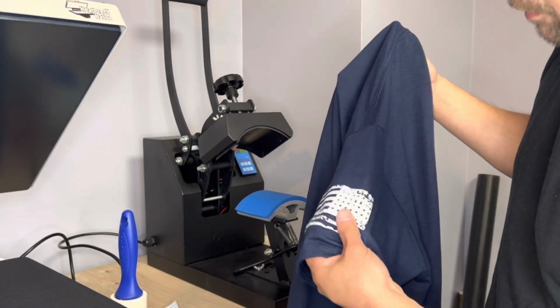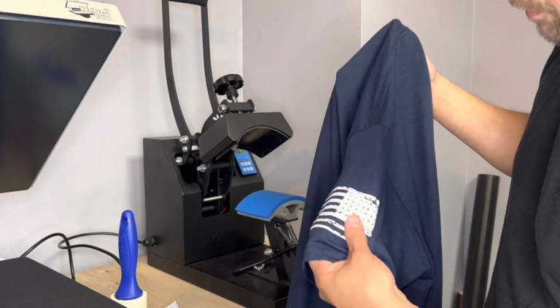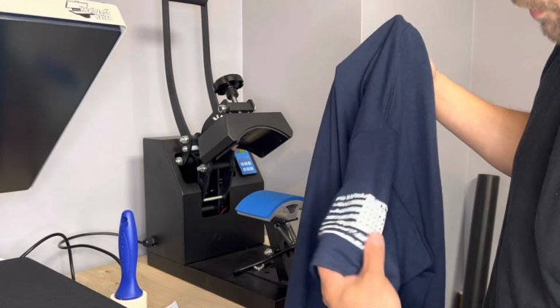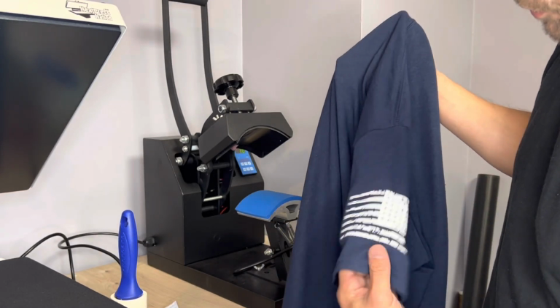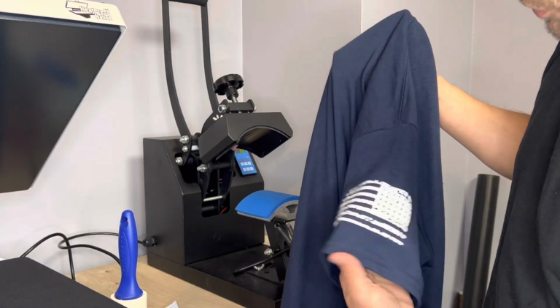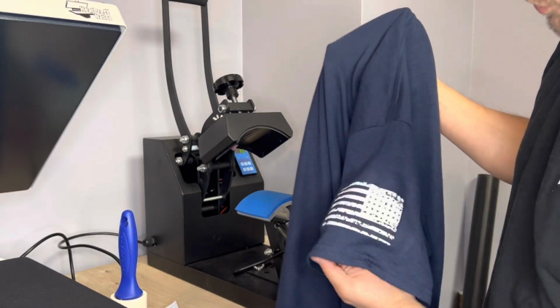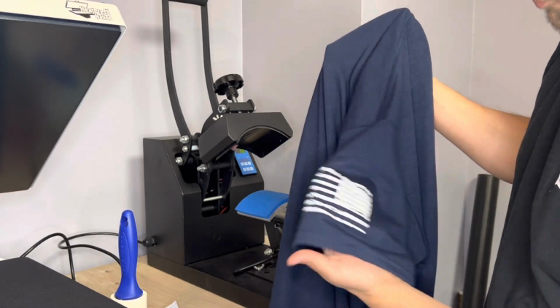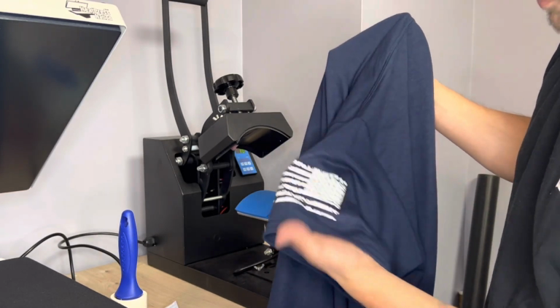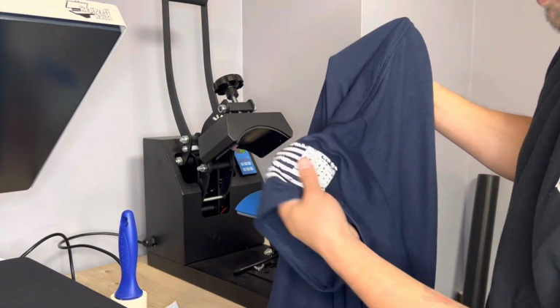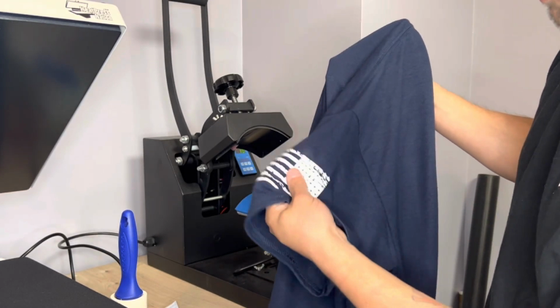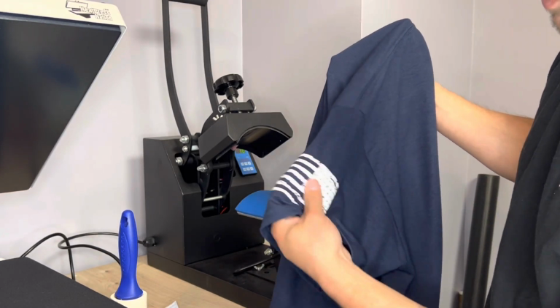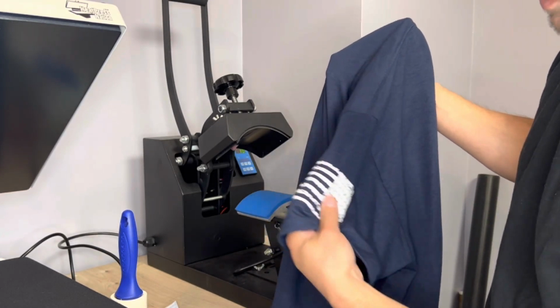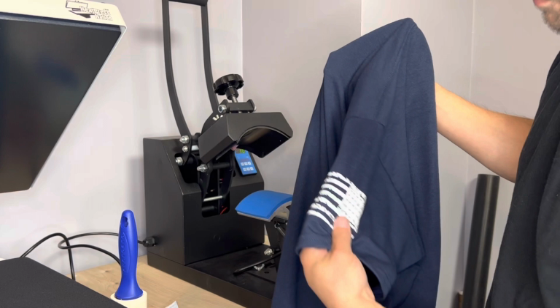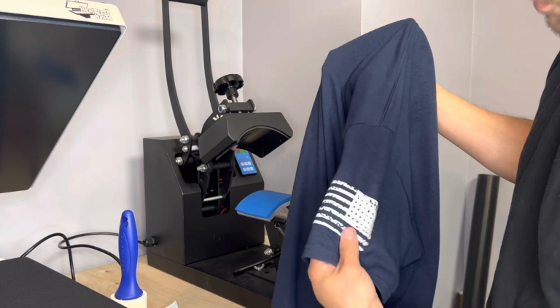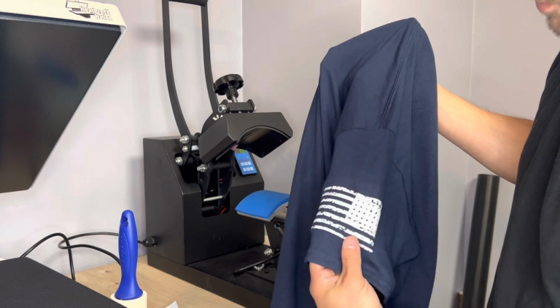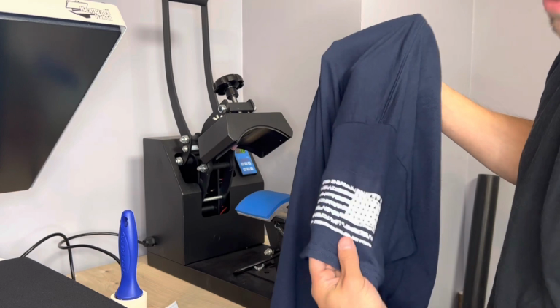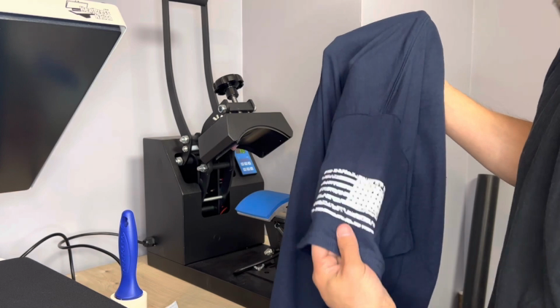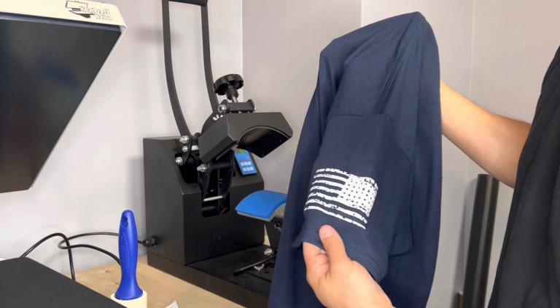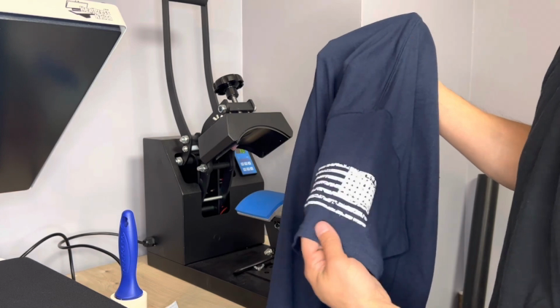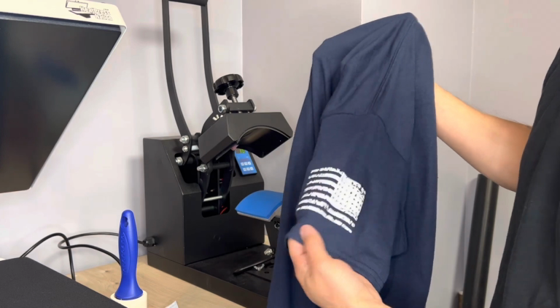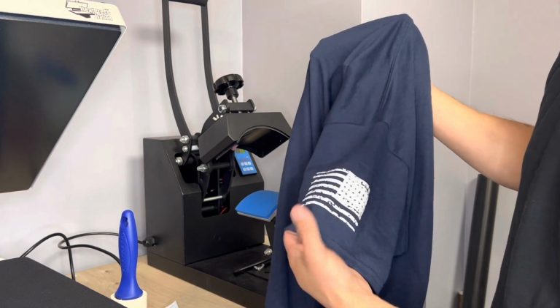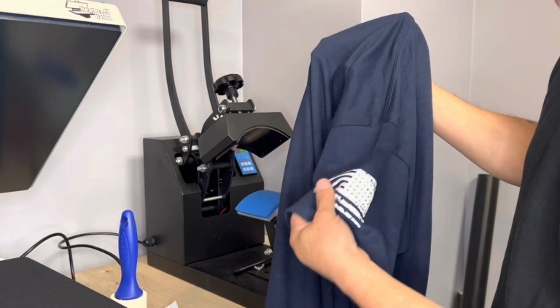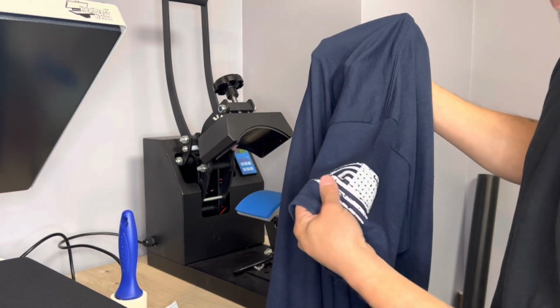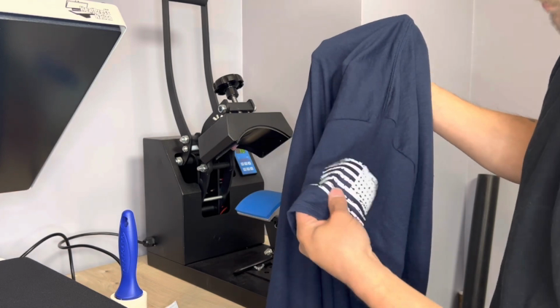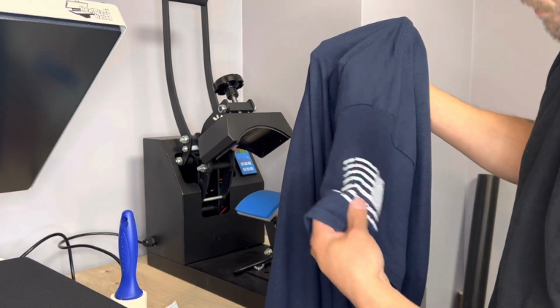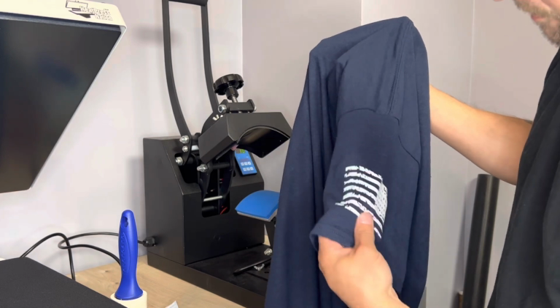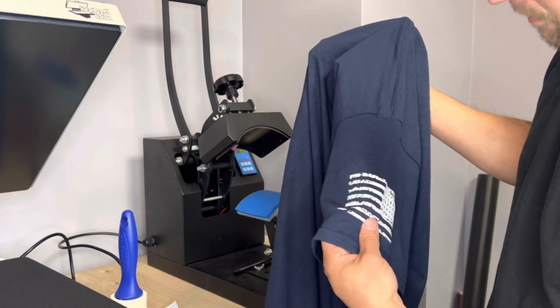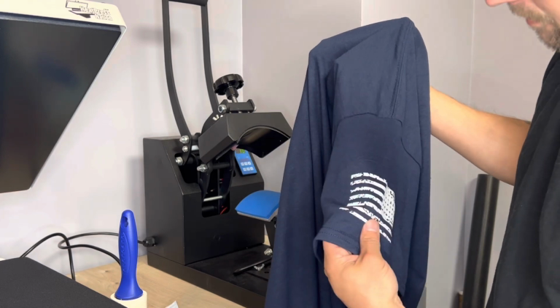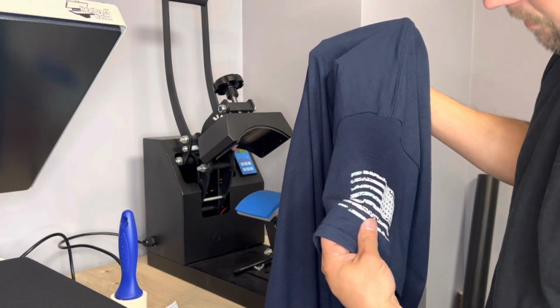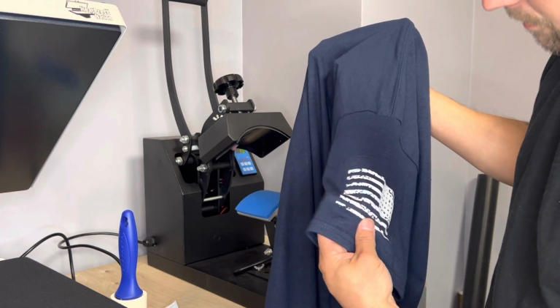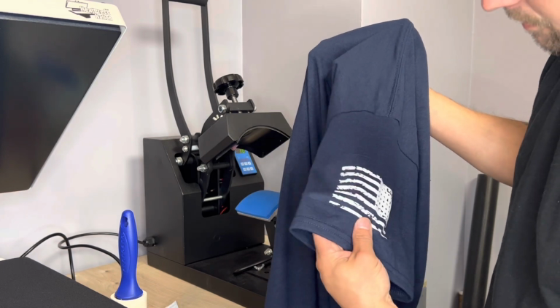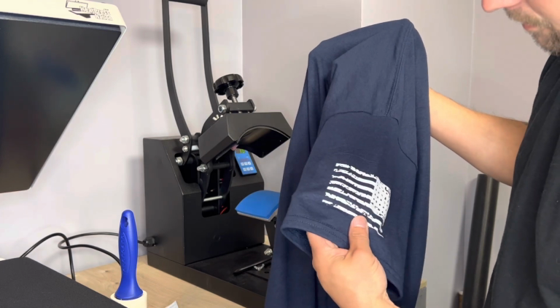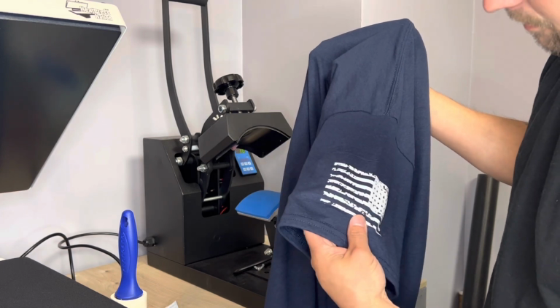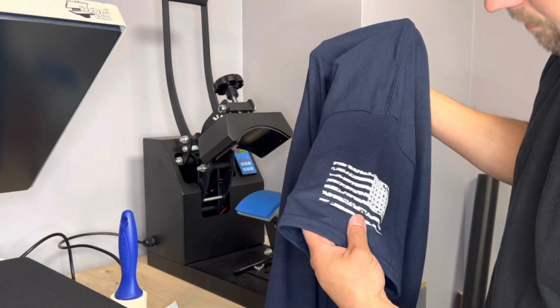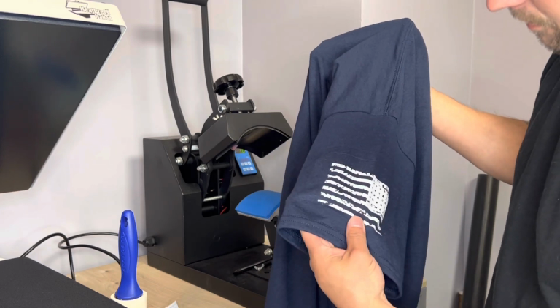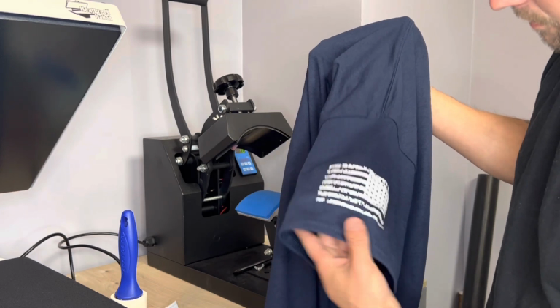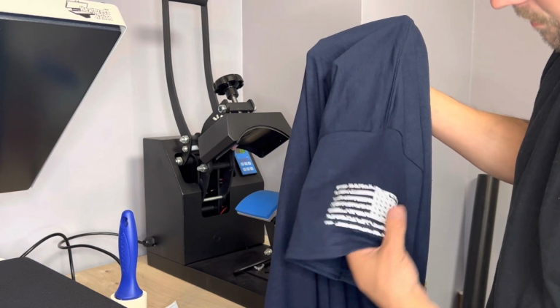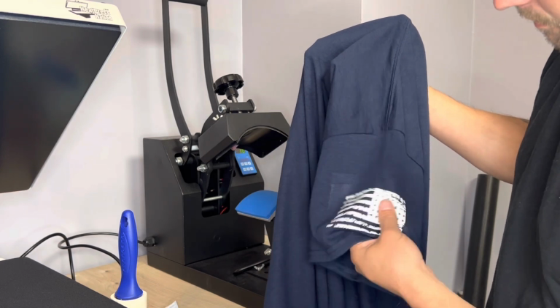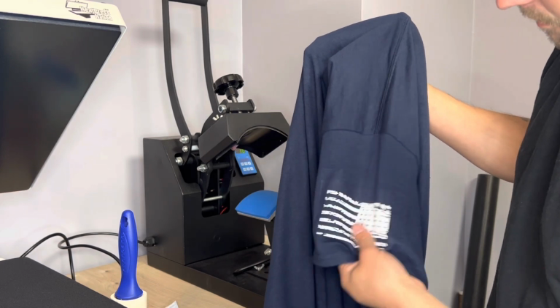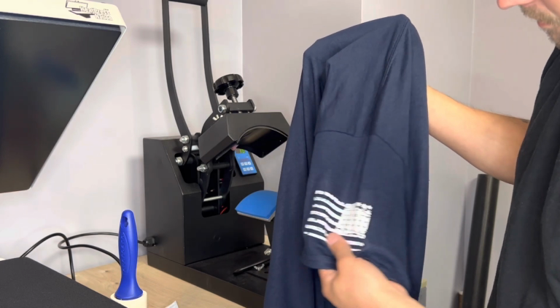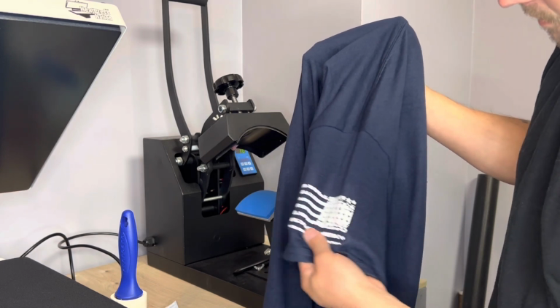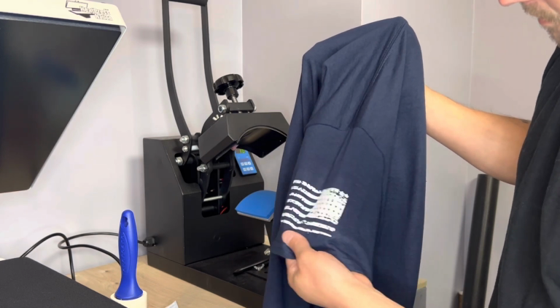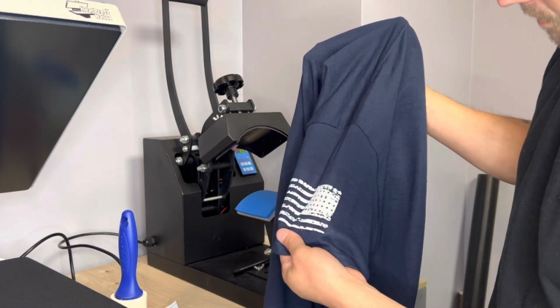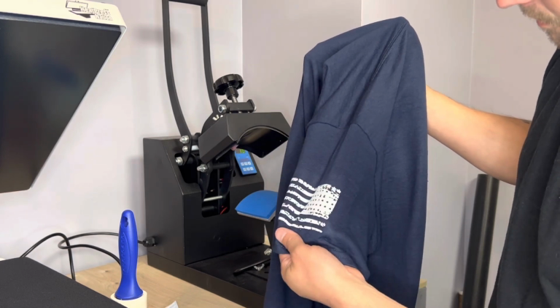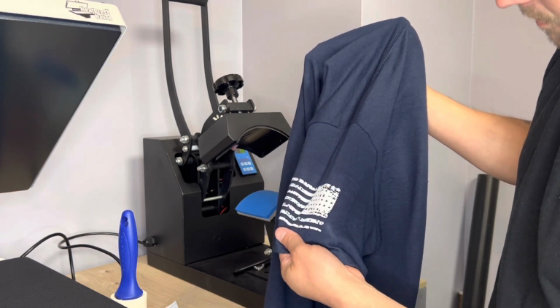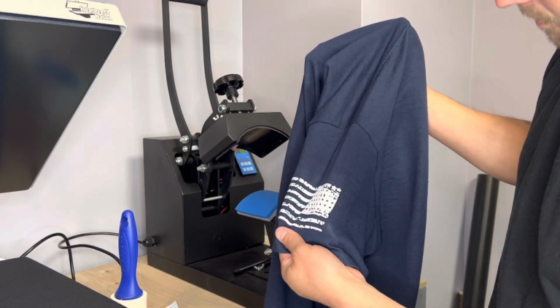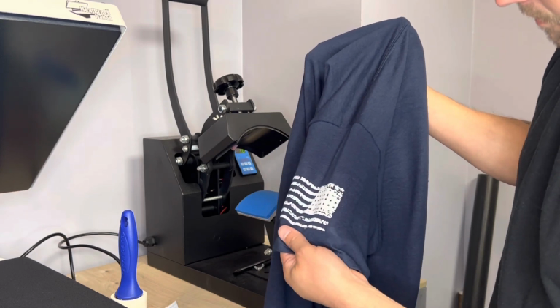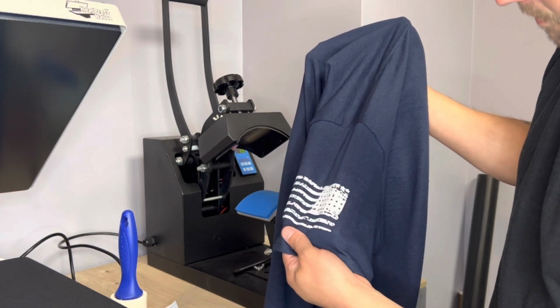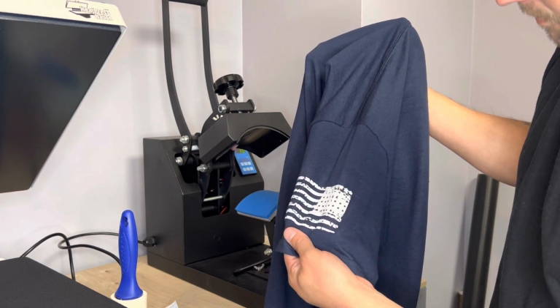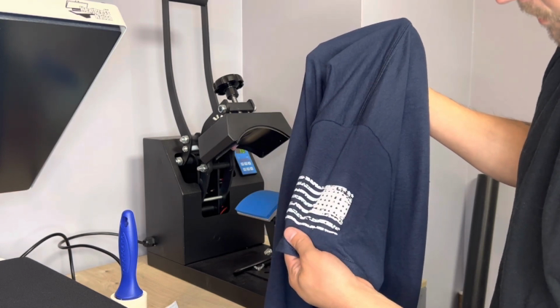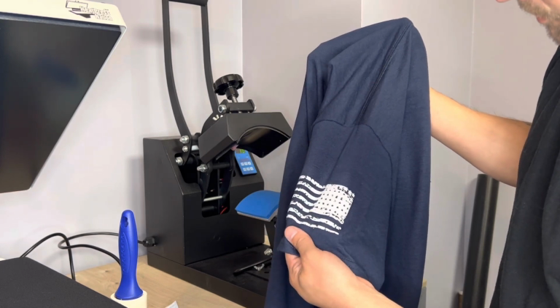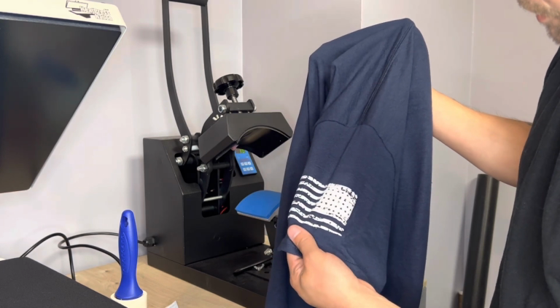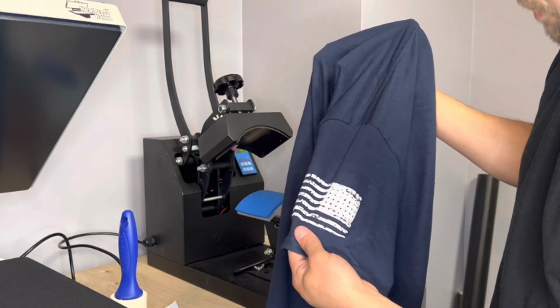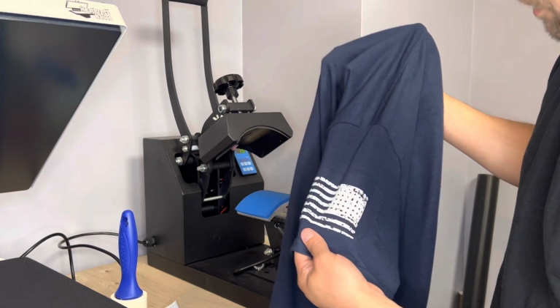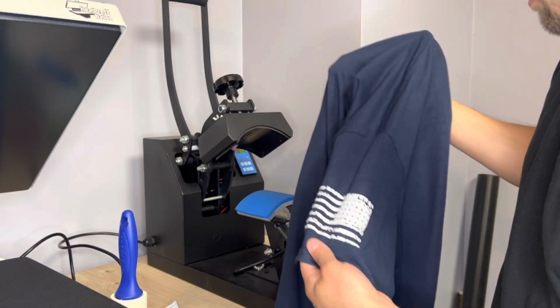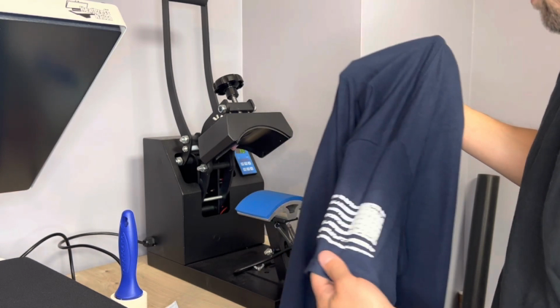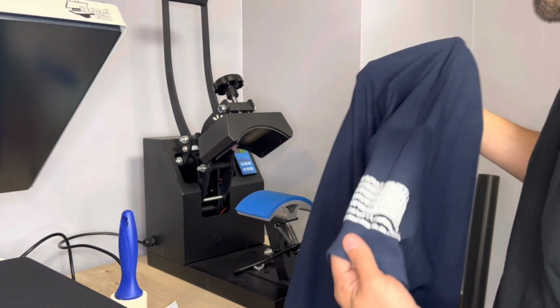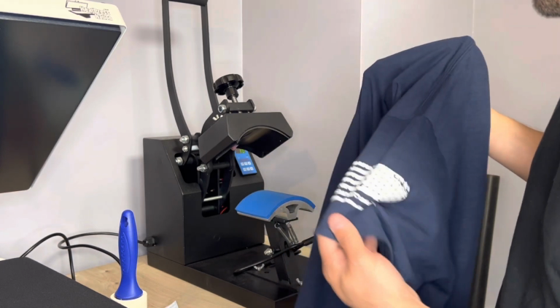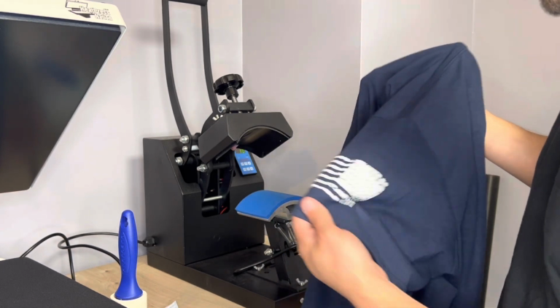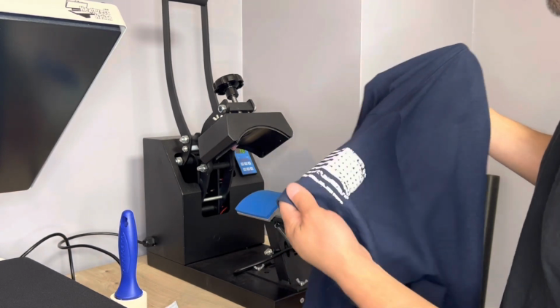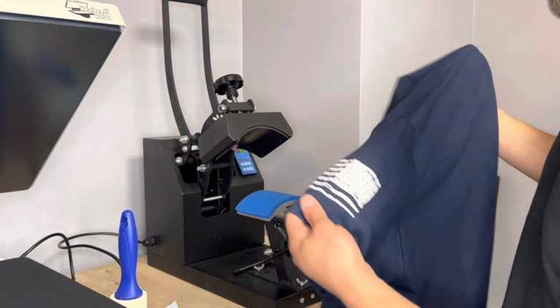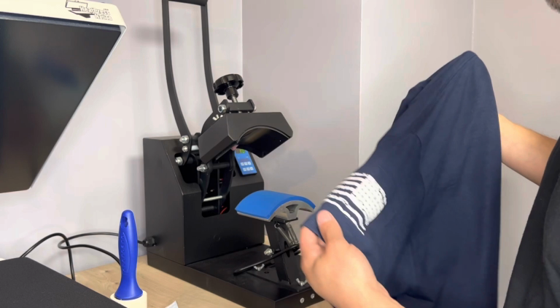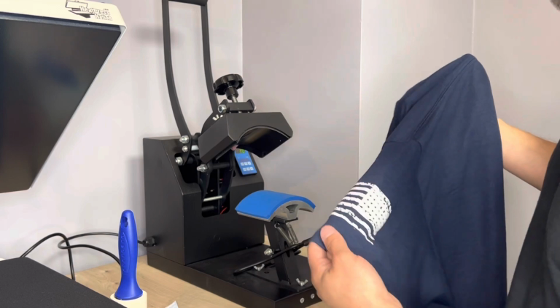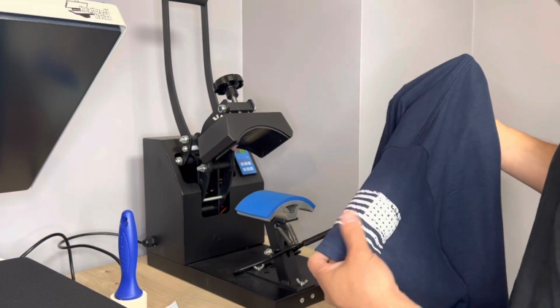It's a distressed flag printed on the side of the sleeve. It's as easy as that using a hat press.